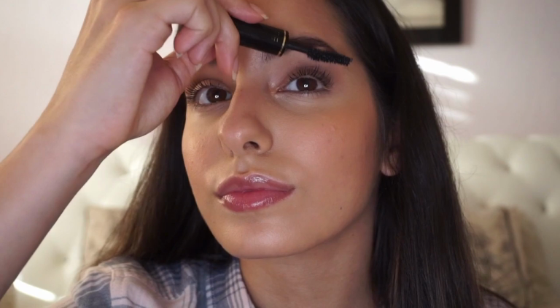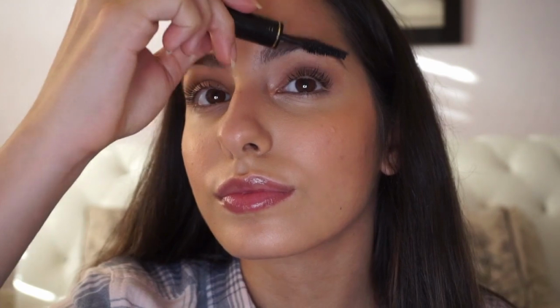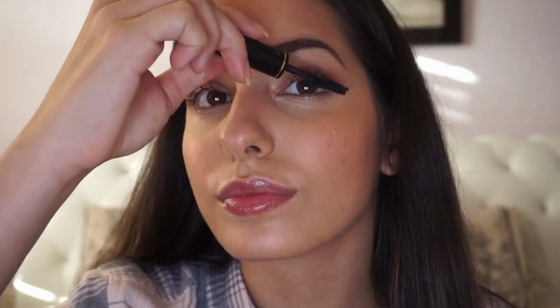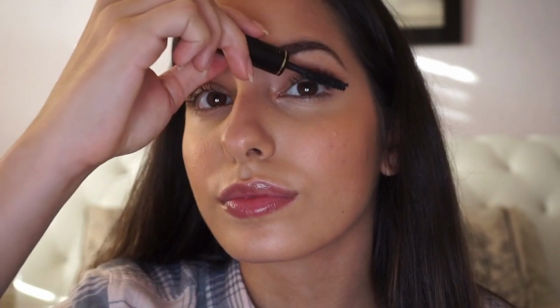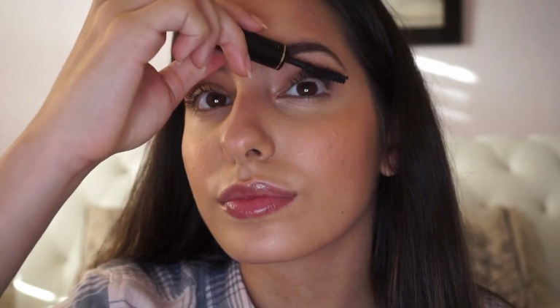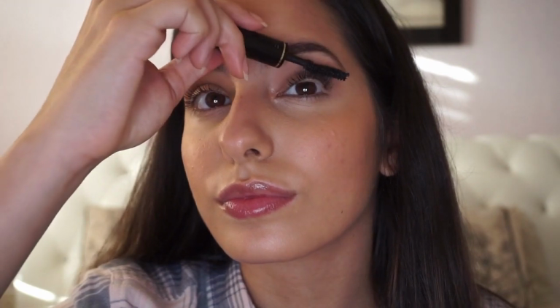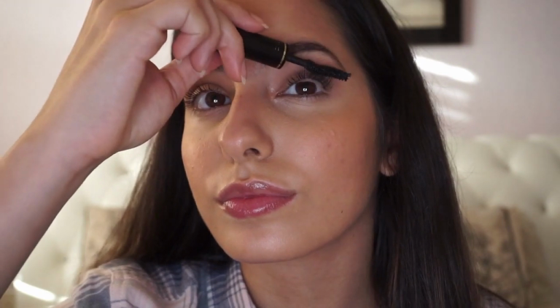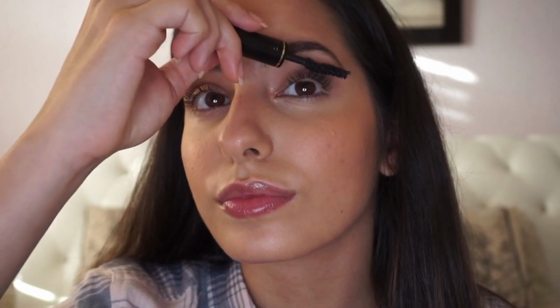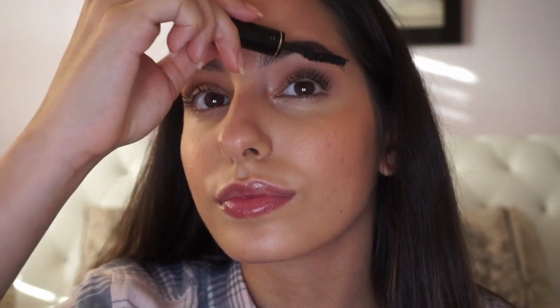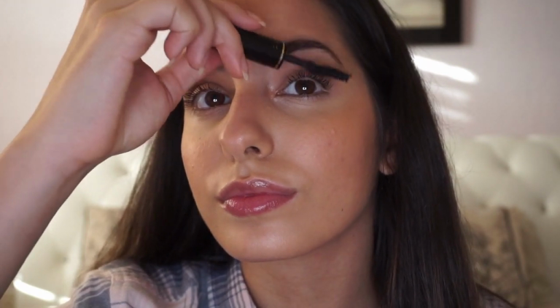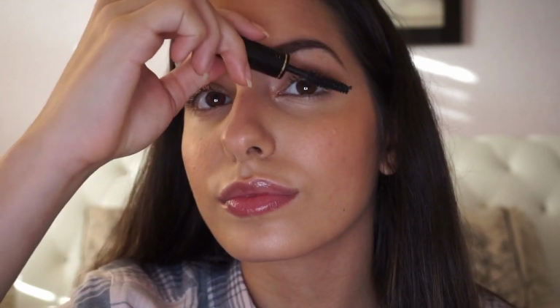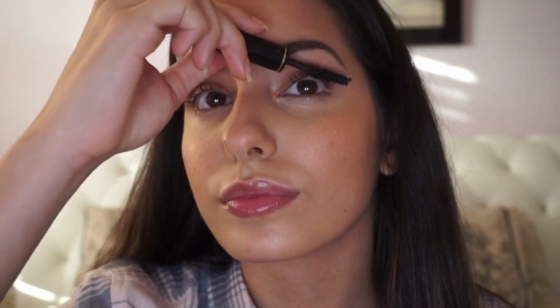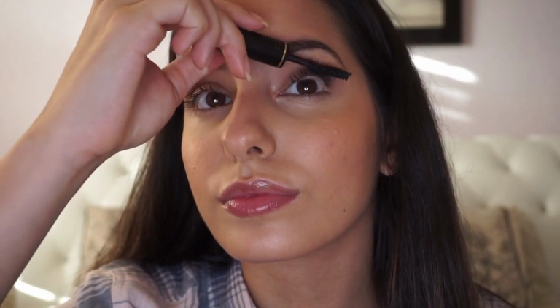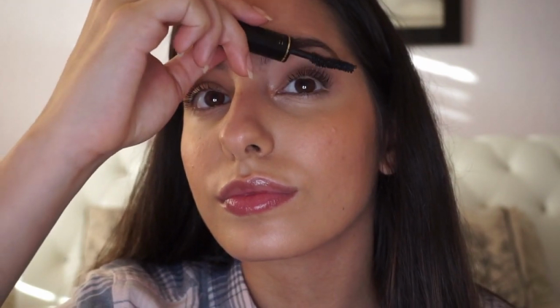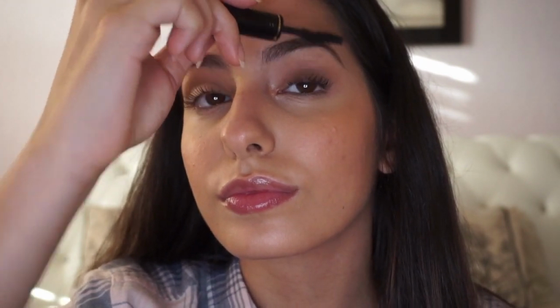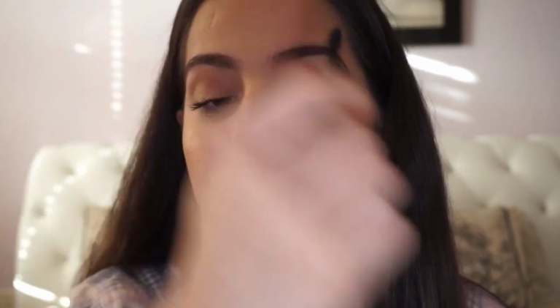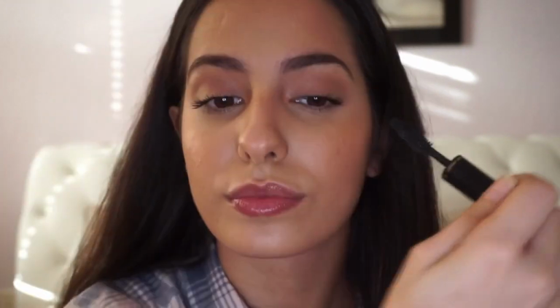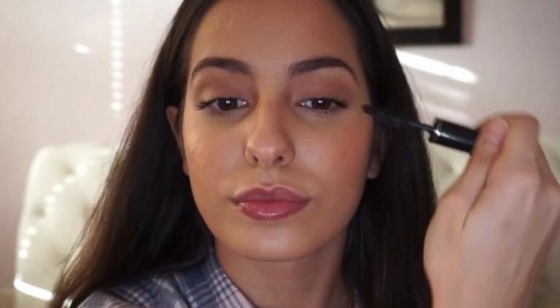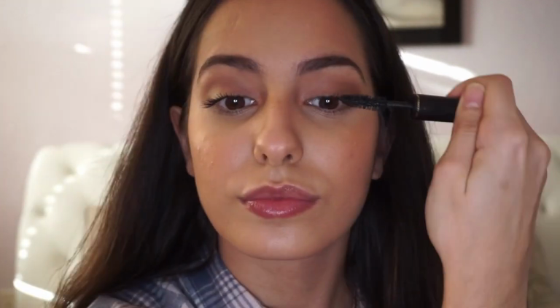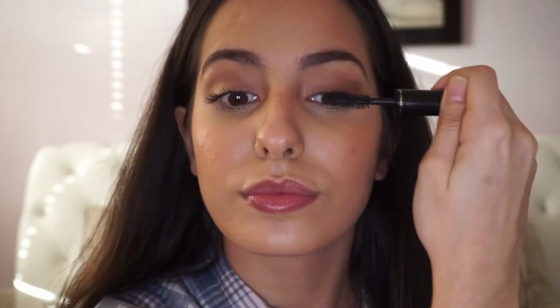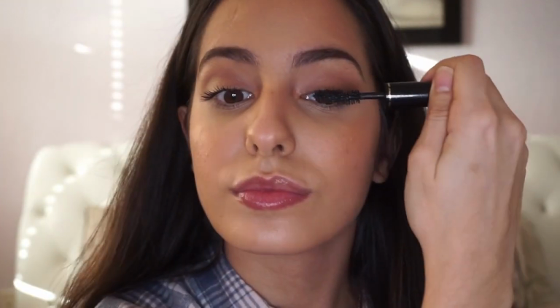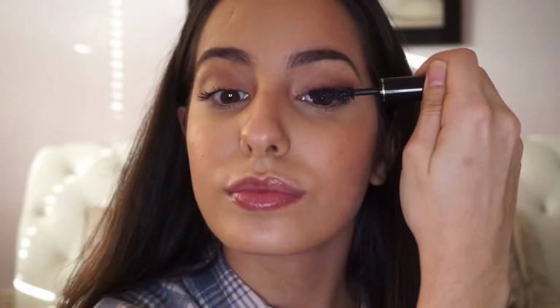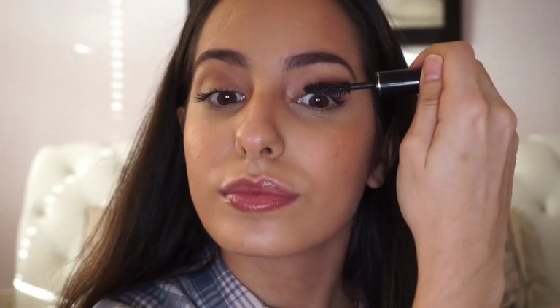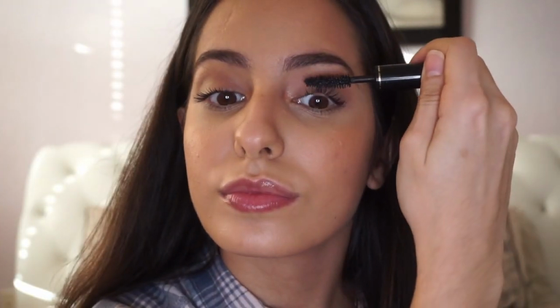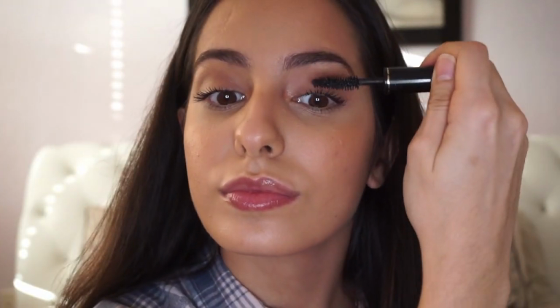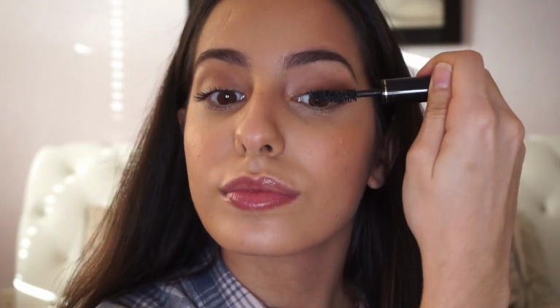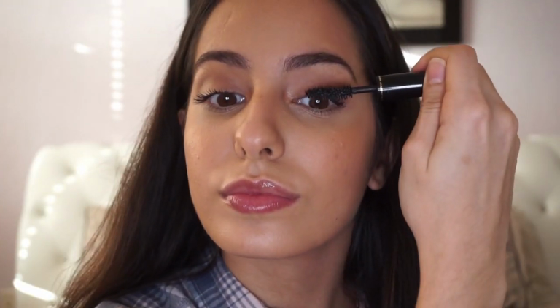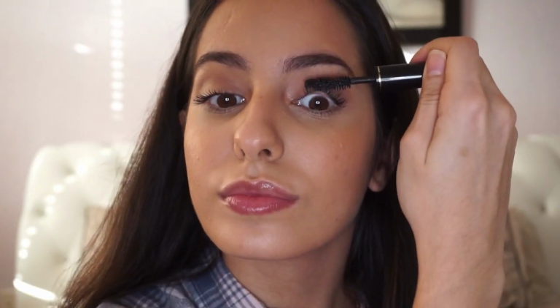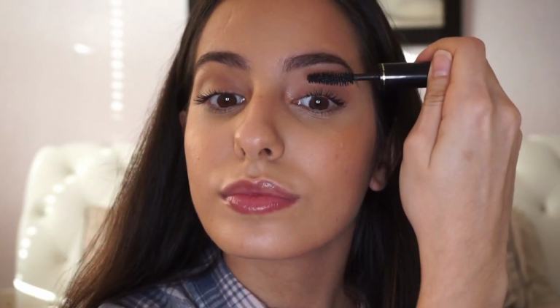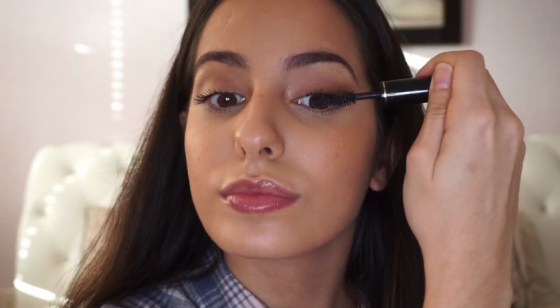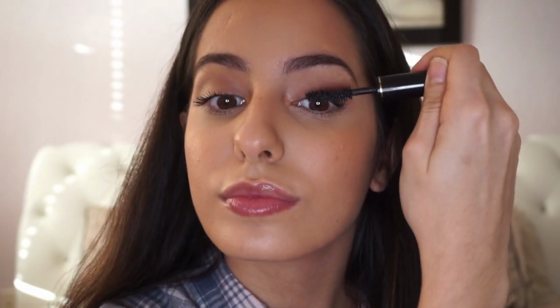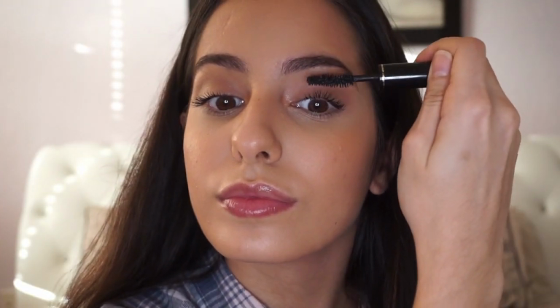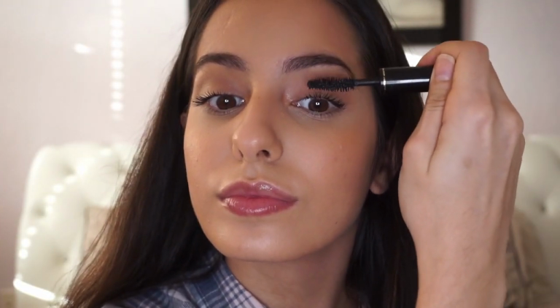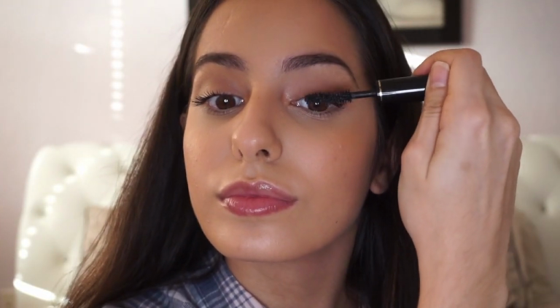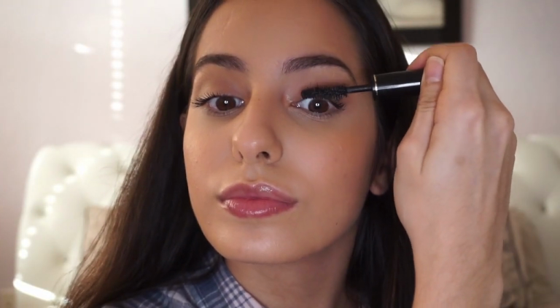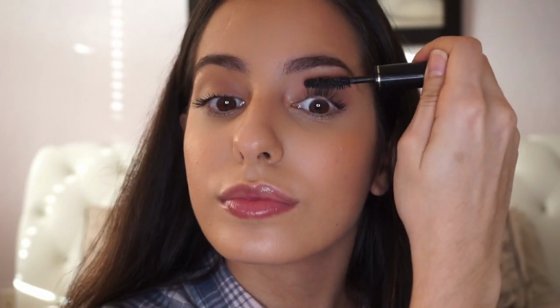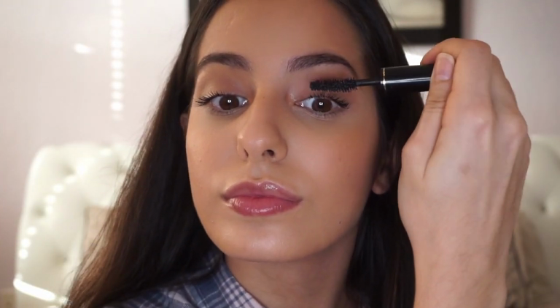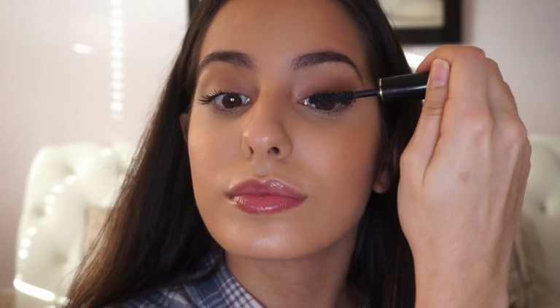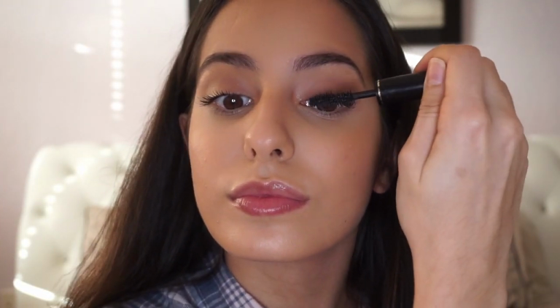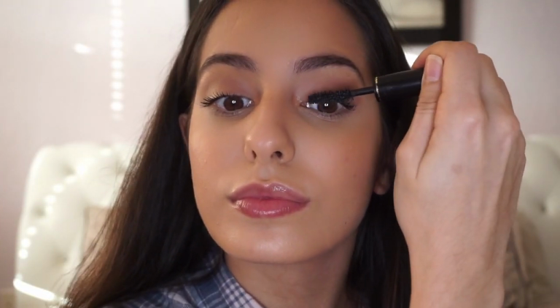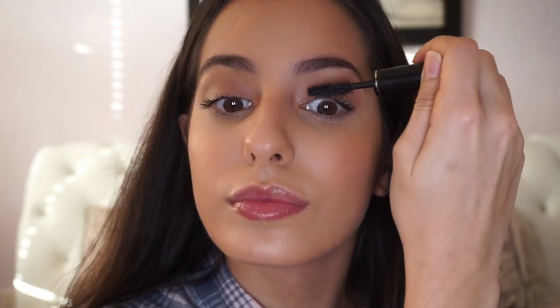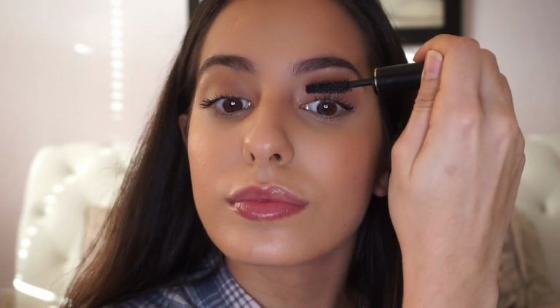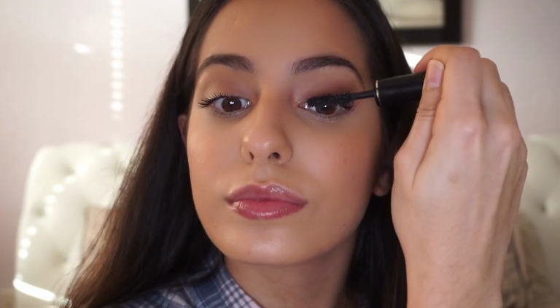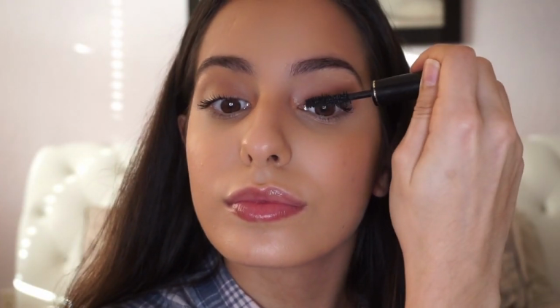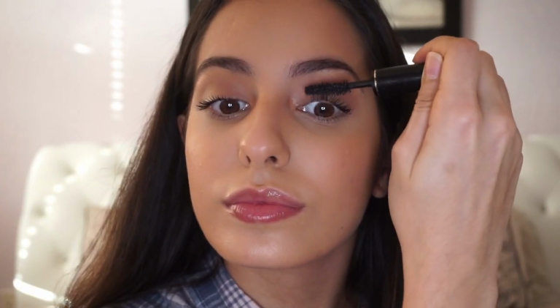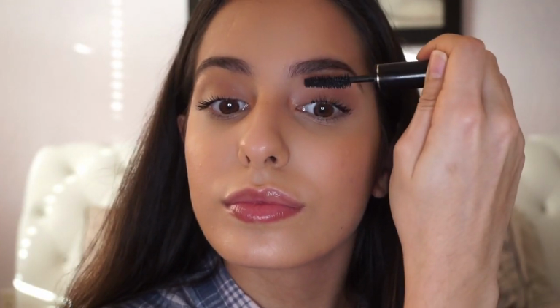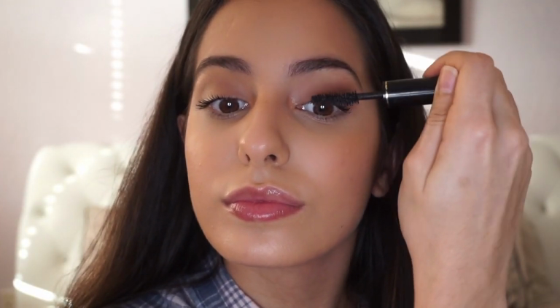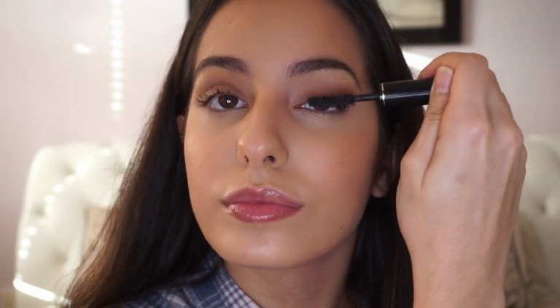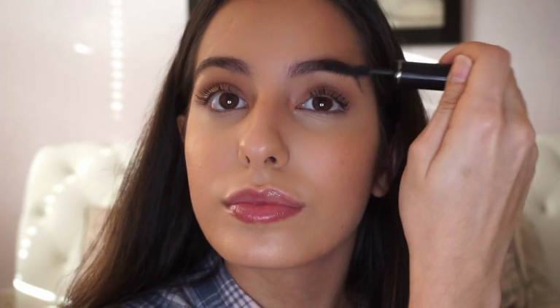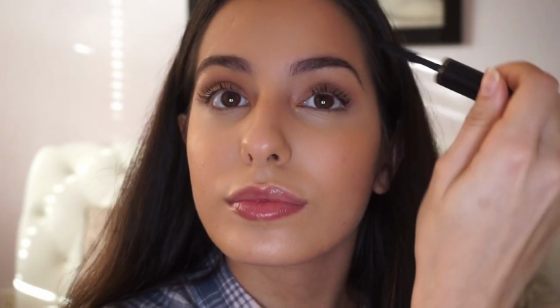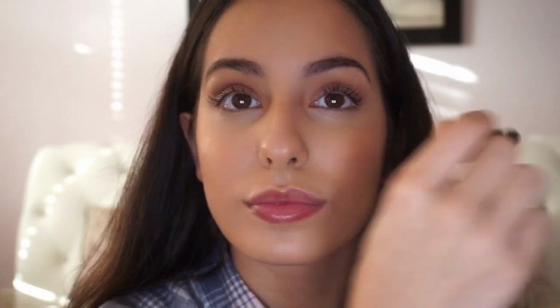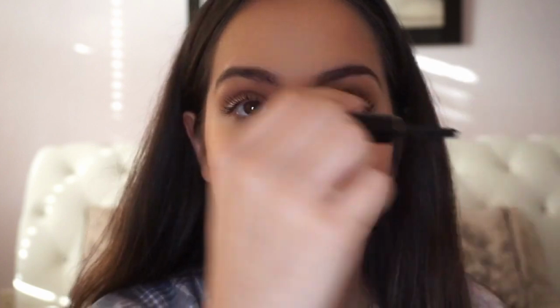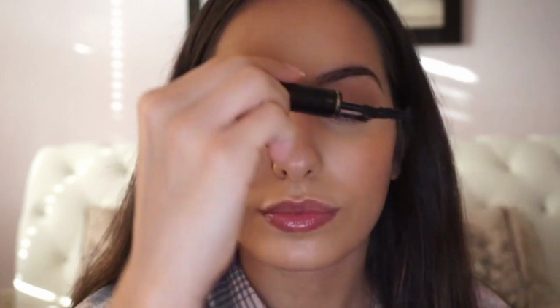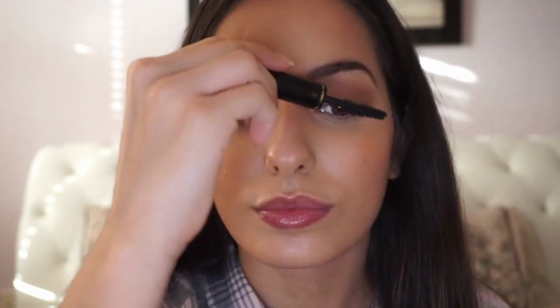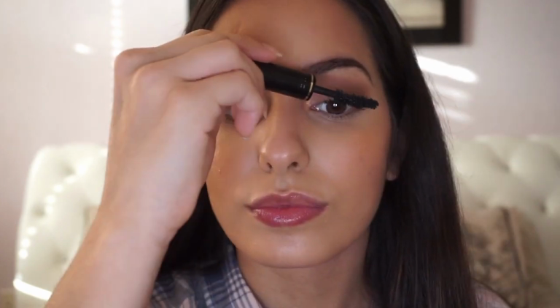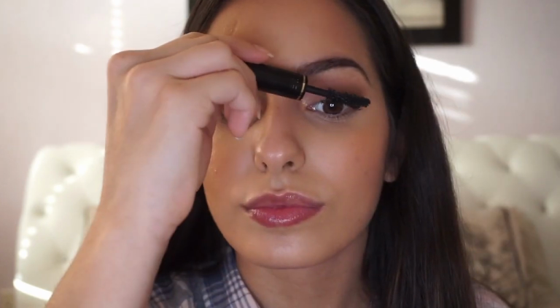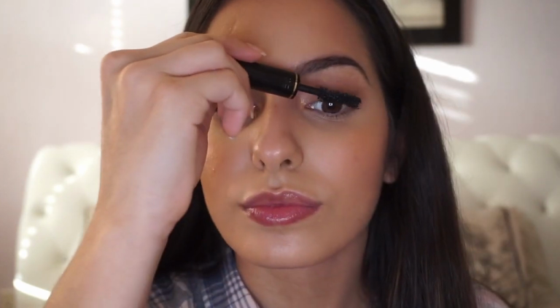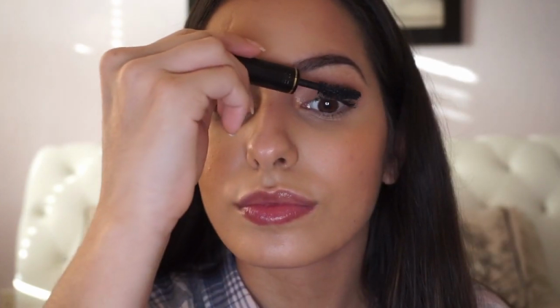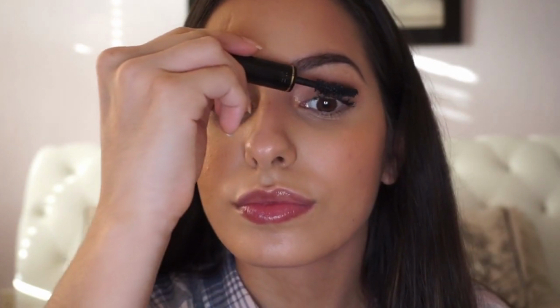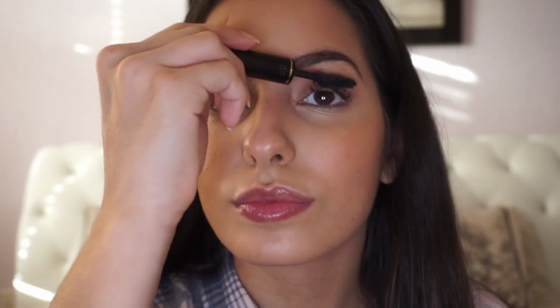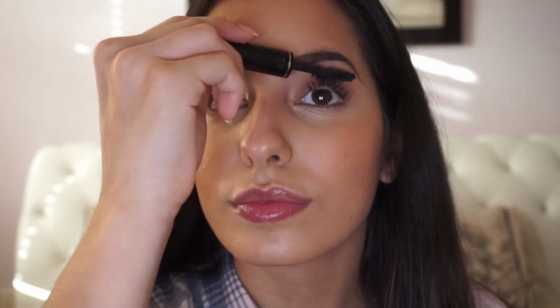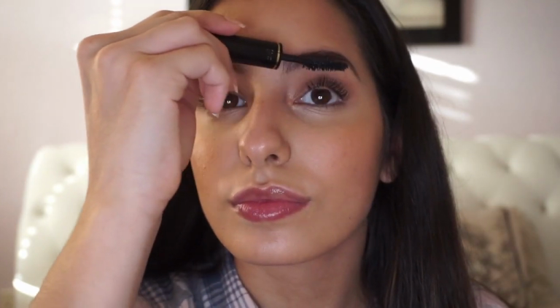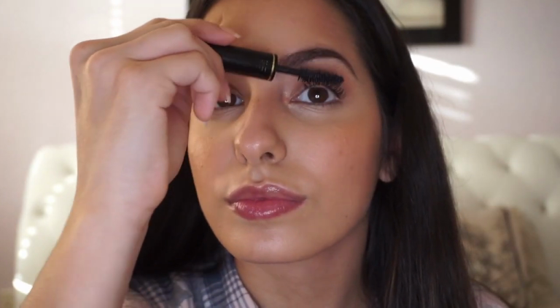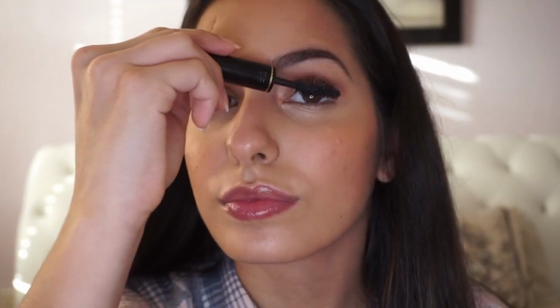For mascara, I'm going to be using one by Lancôme — I don't know the name of it, but you can use whatever mascara you like.